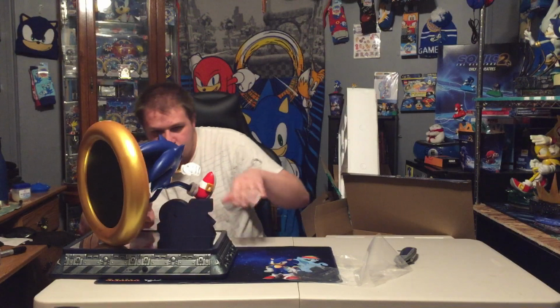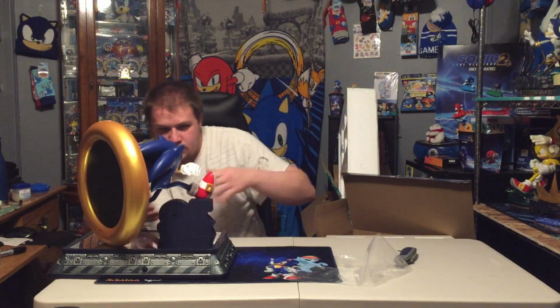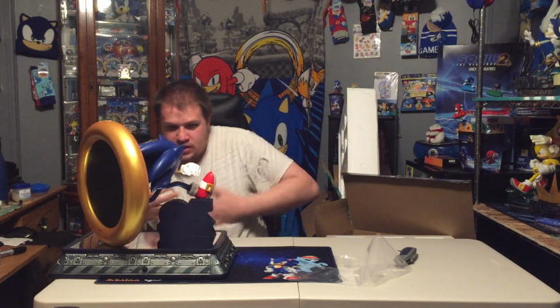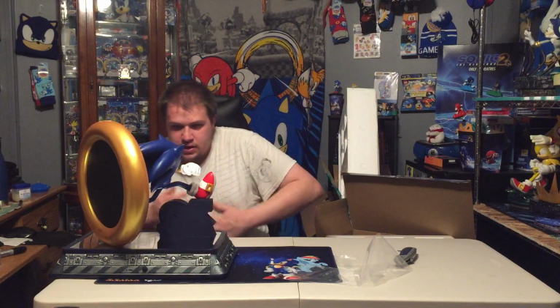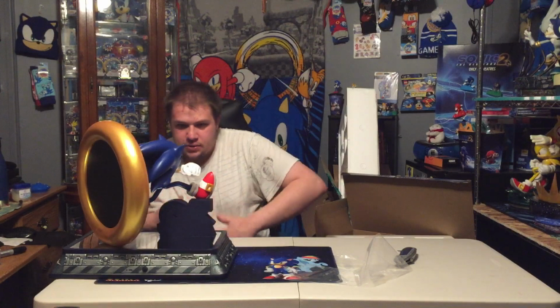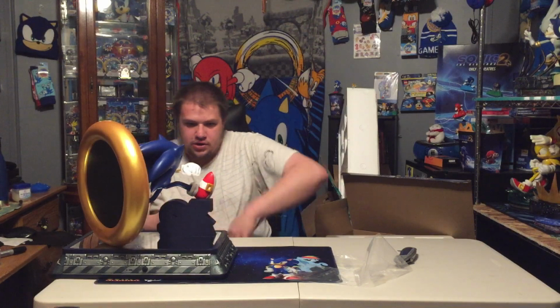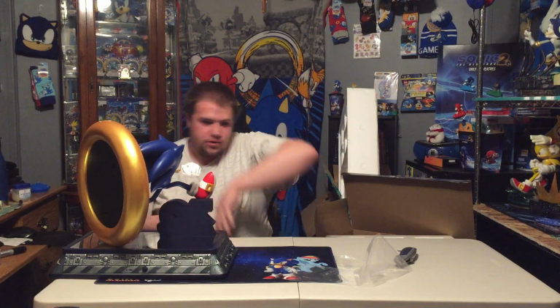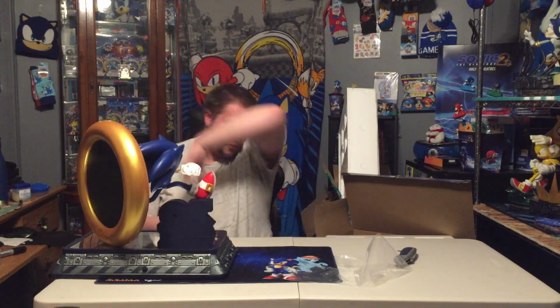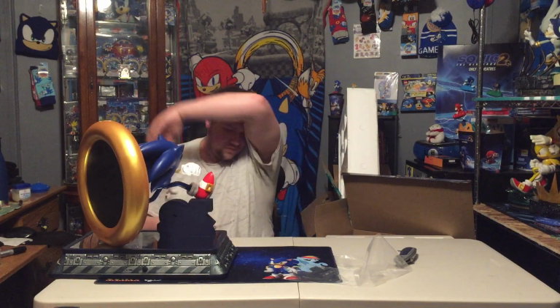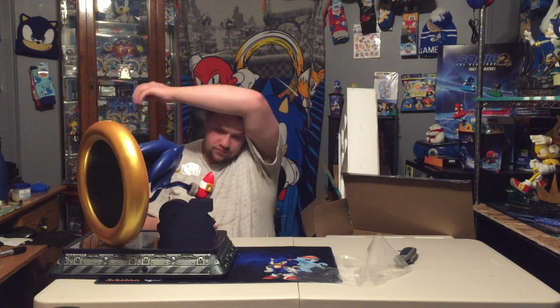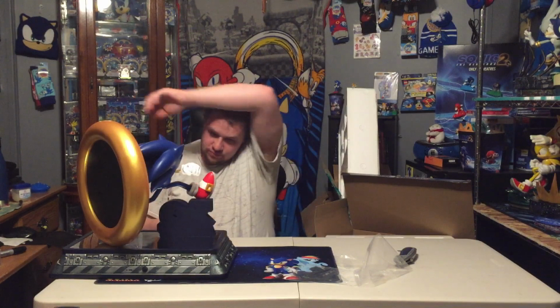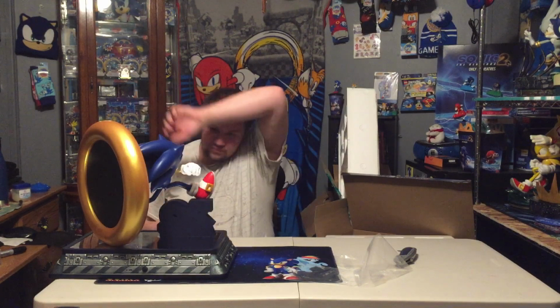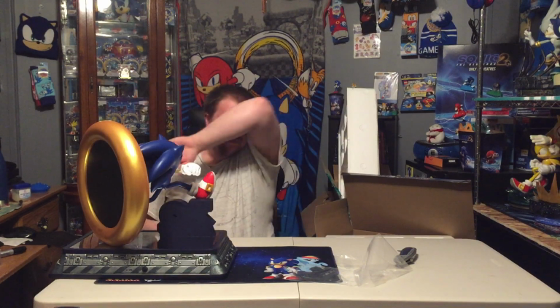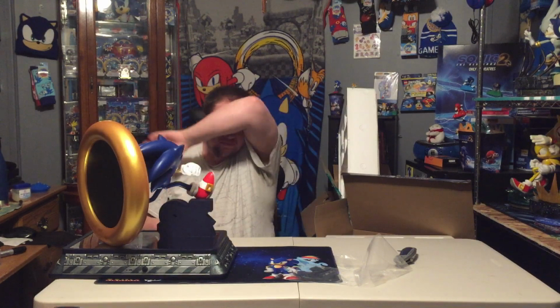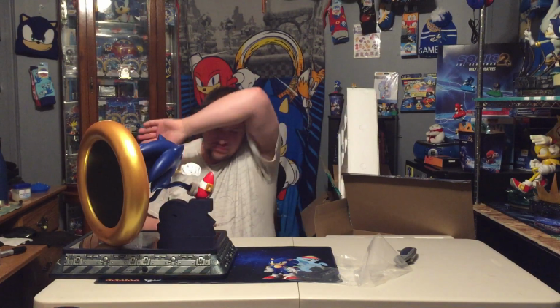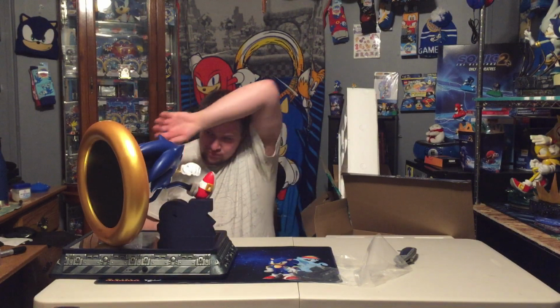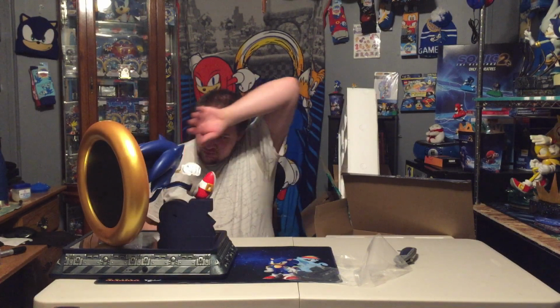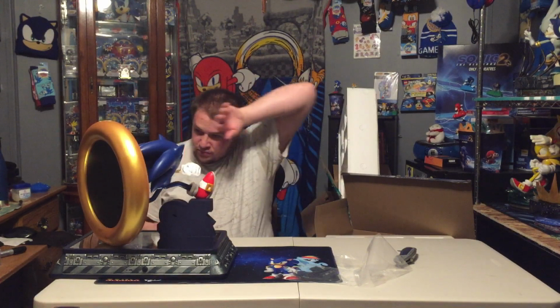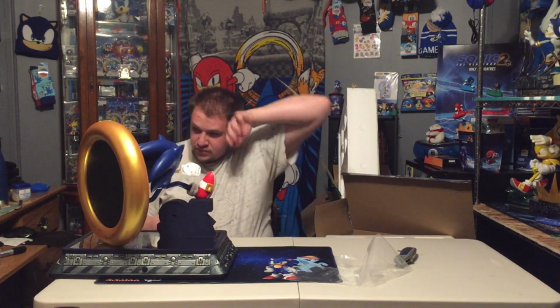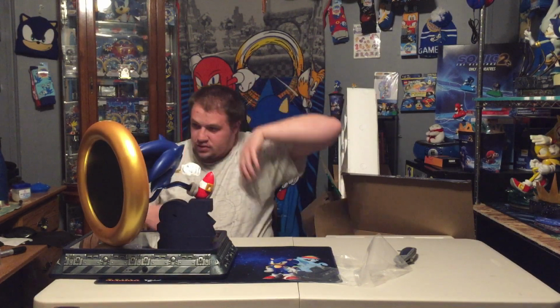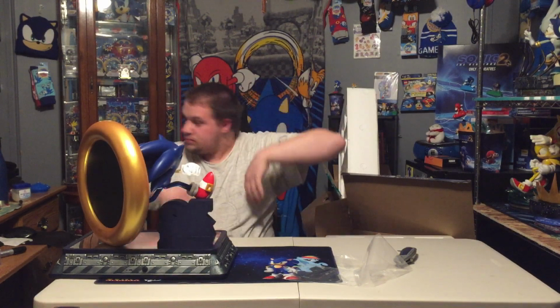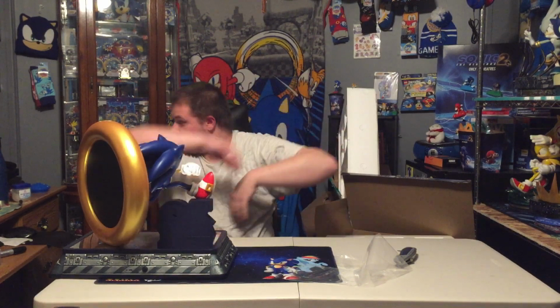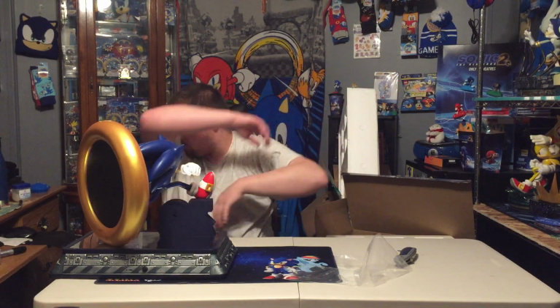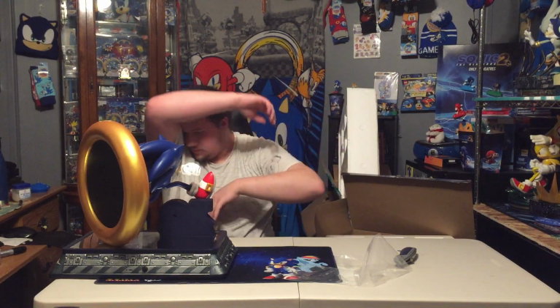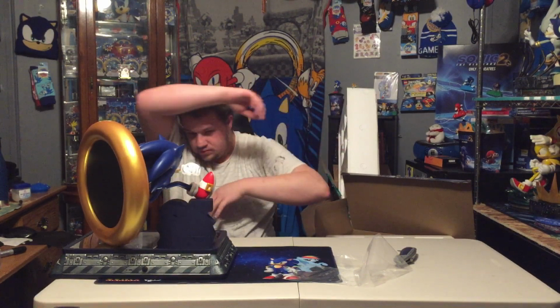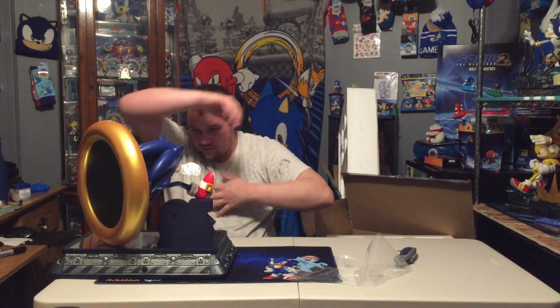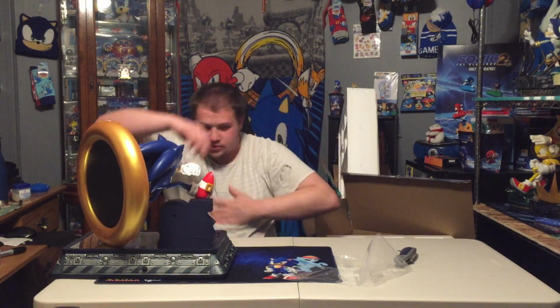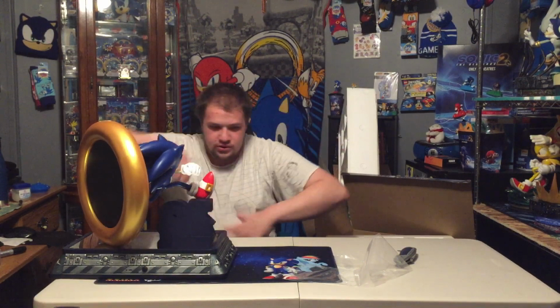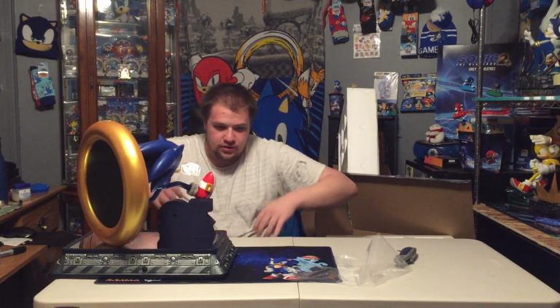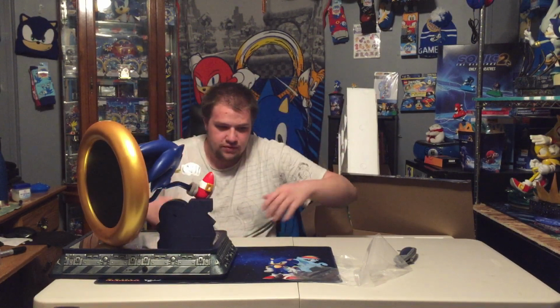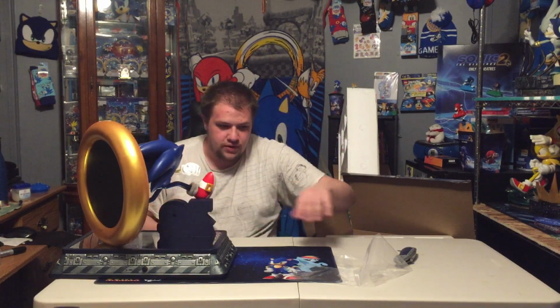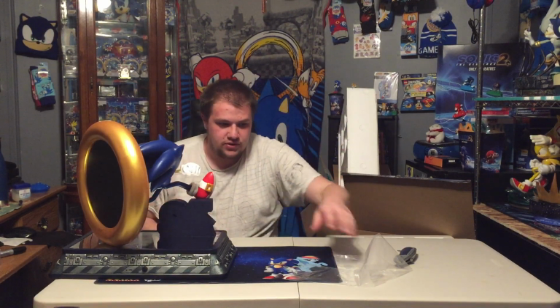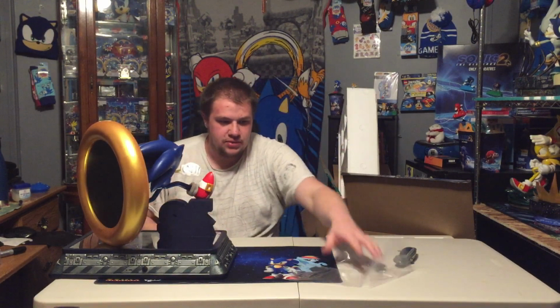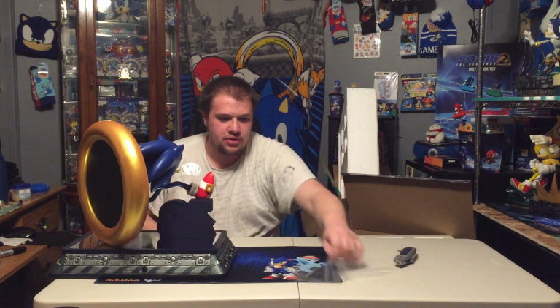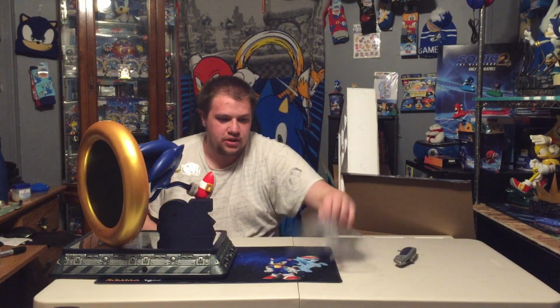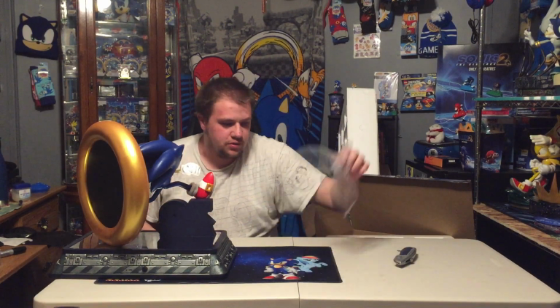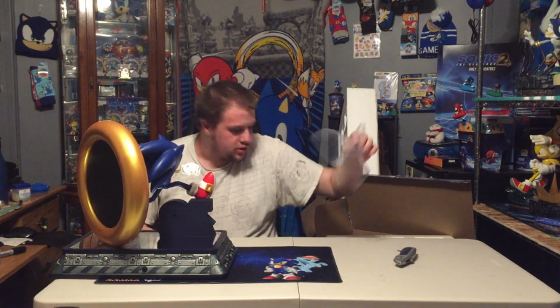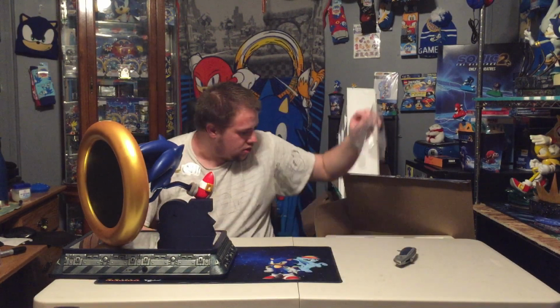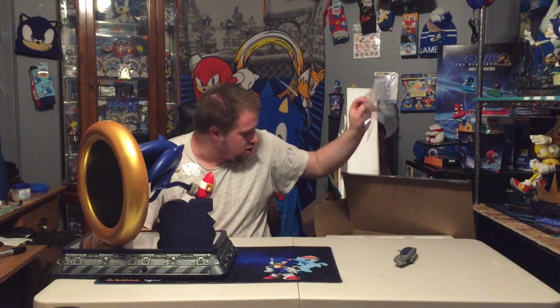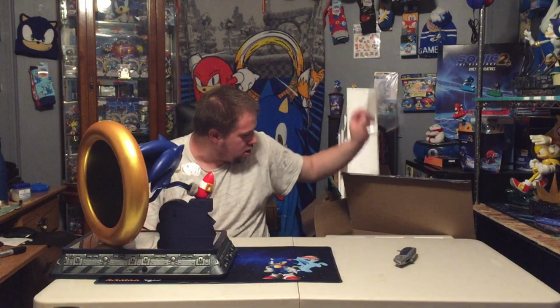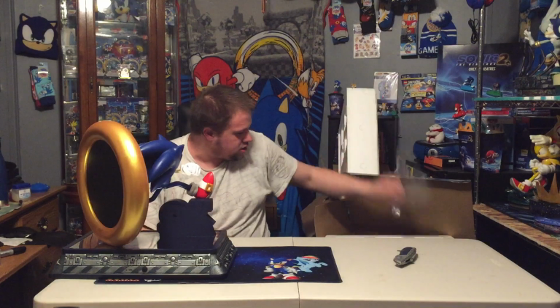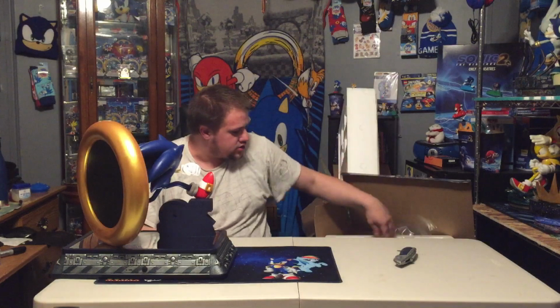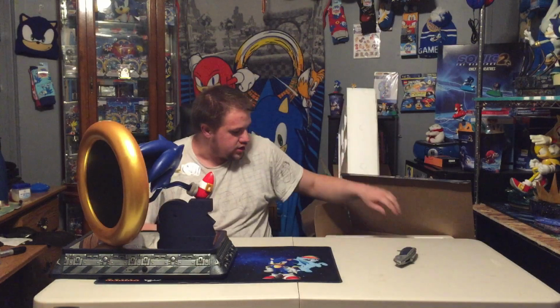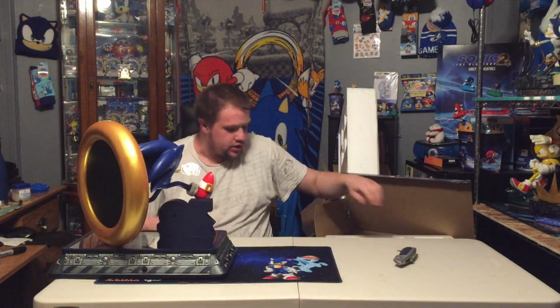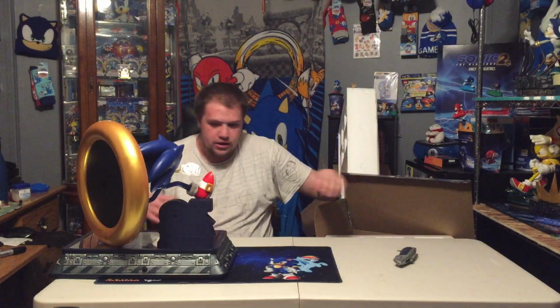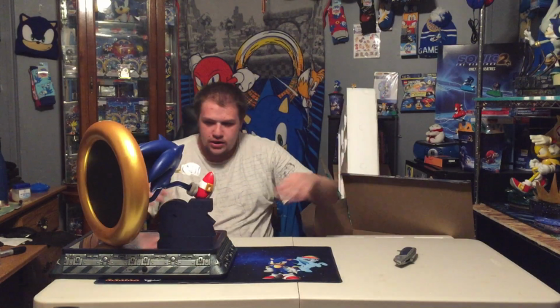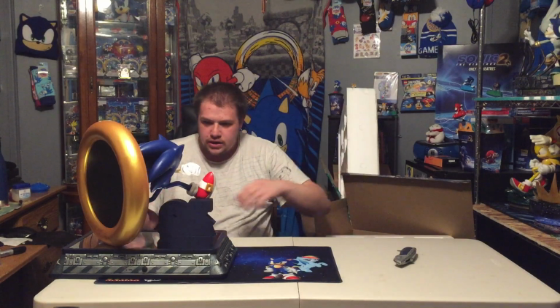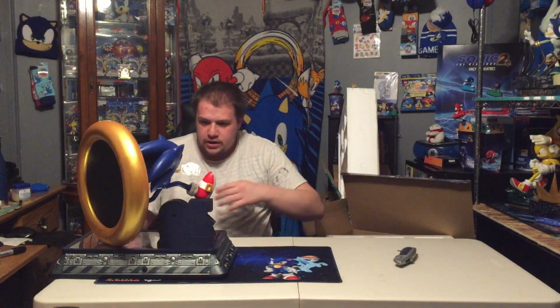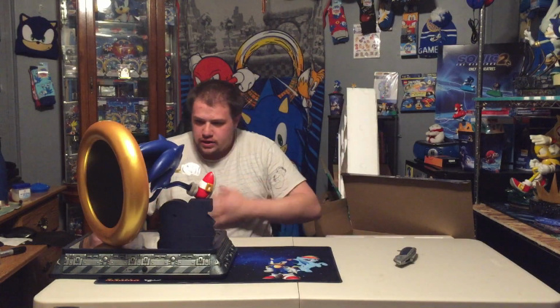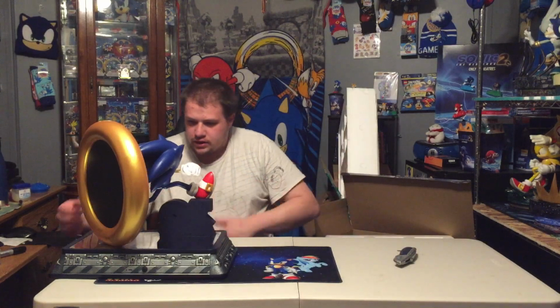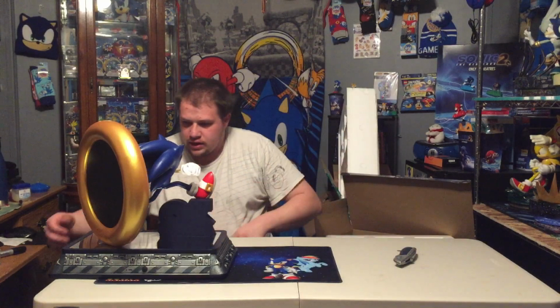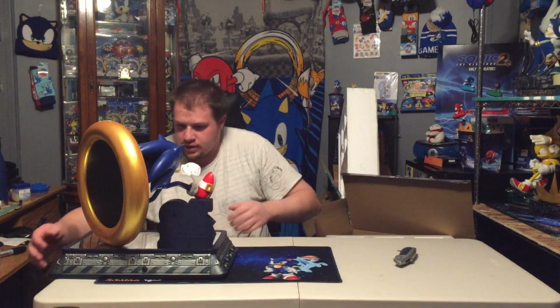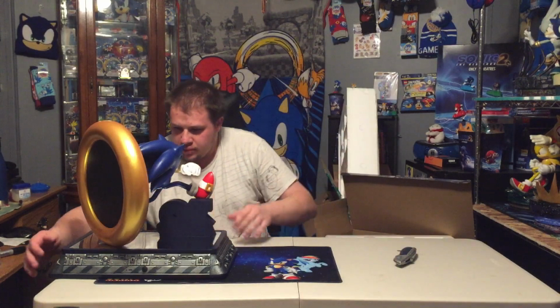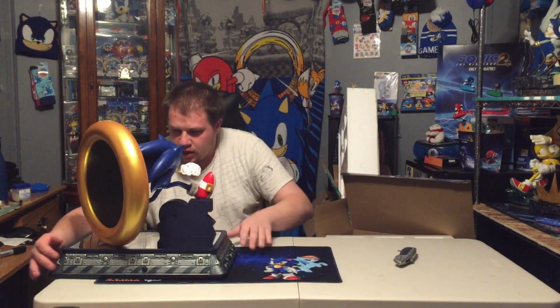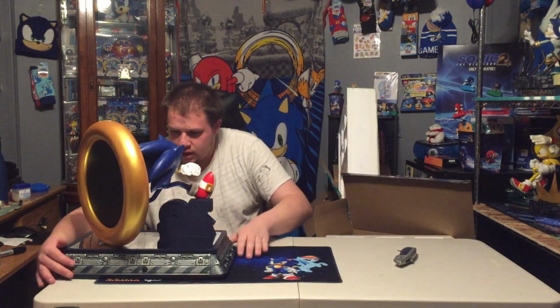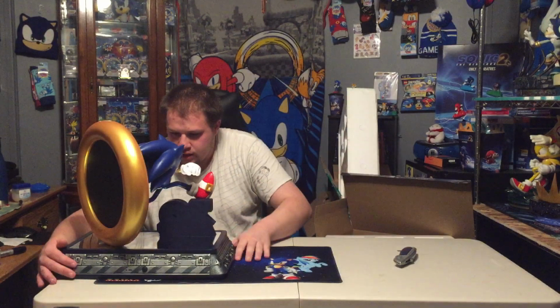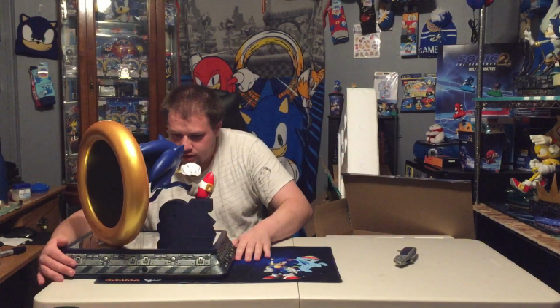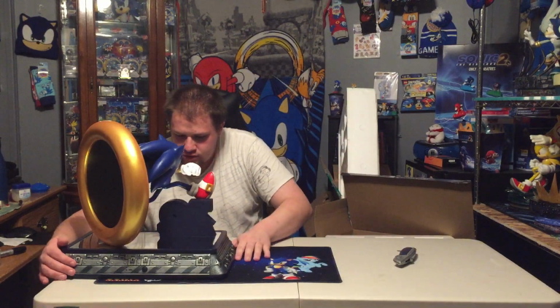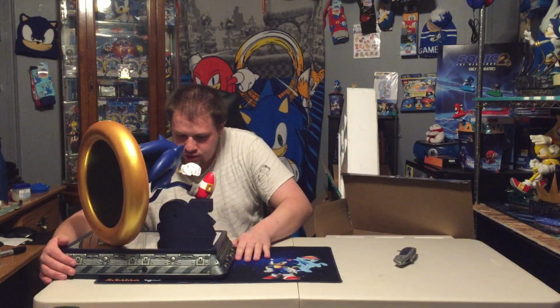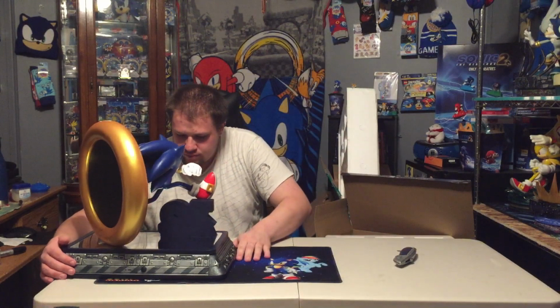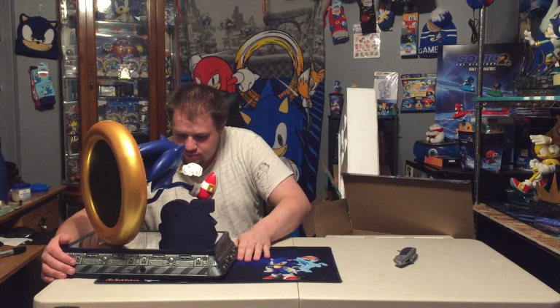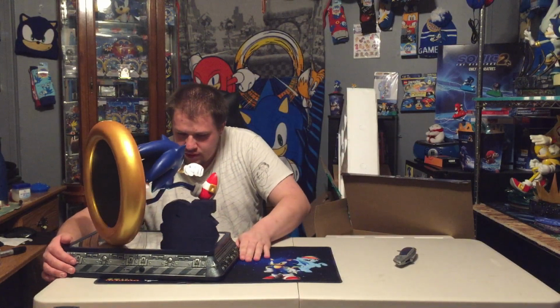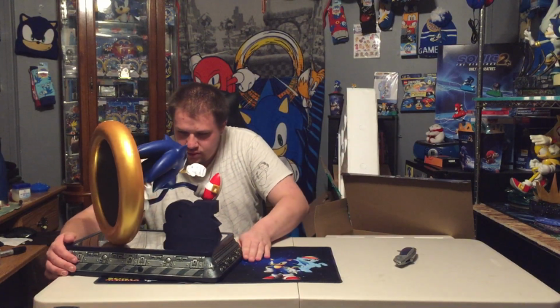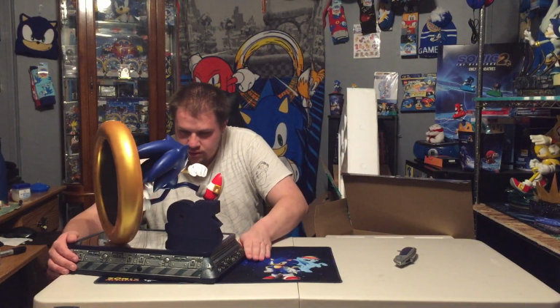There we go. So there we go — it seems a little harder to get him on, but you know, rotate Sonic around.